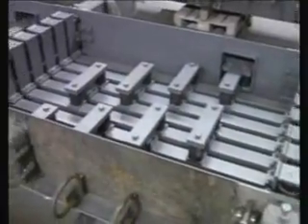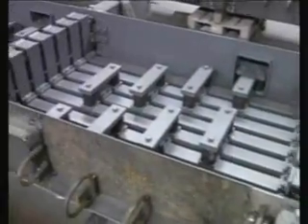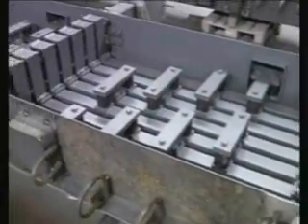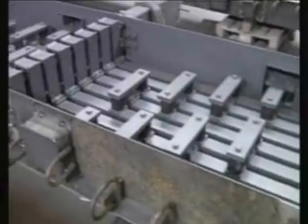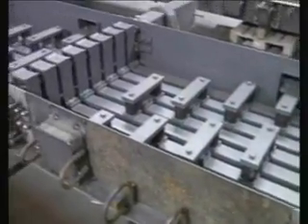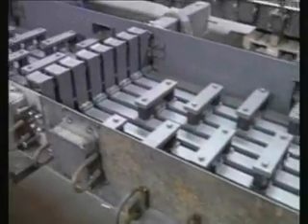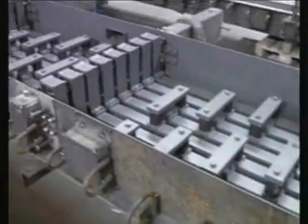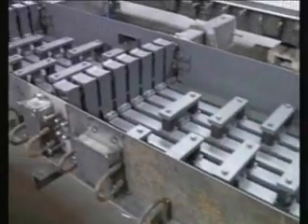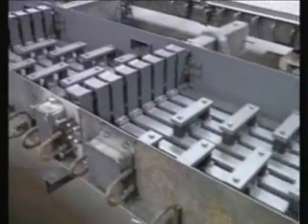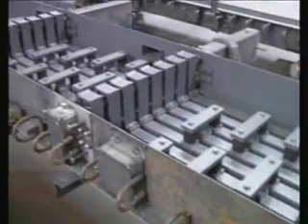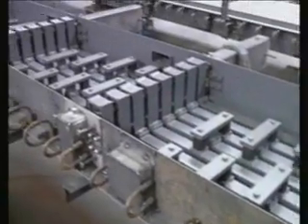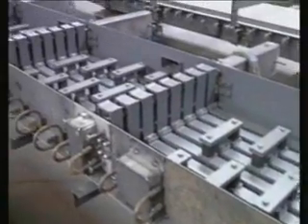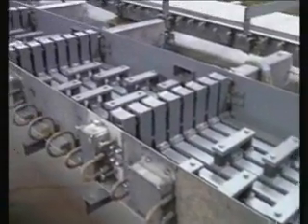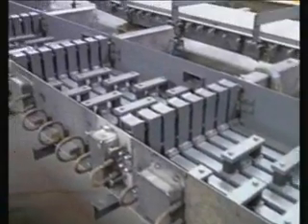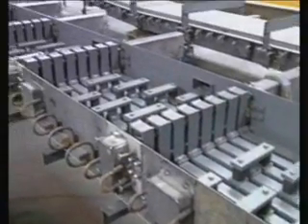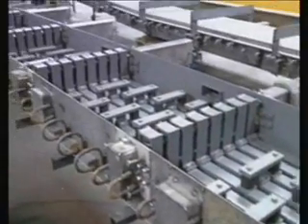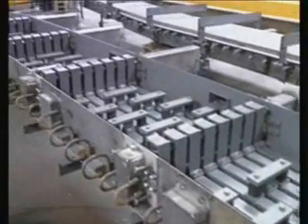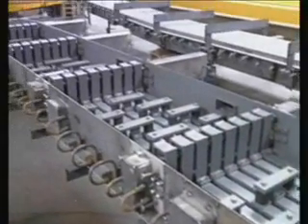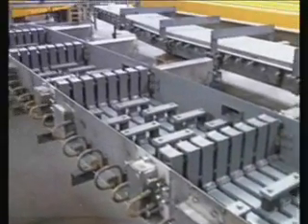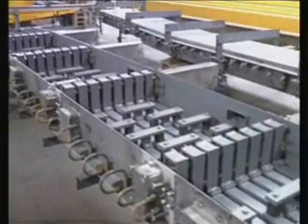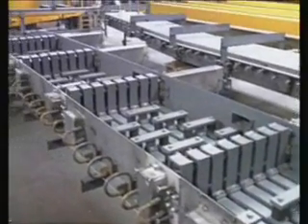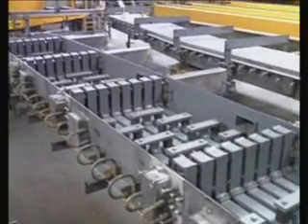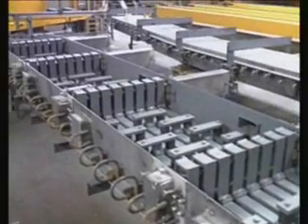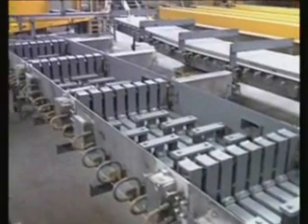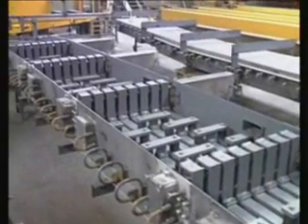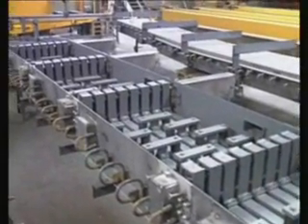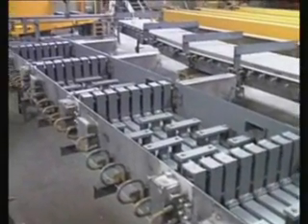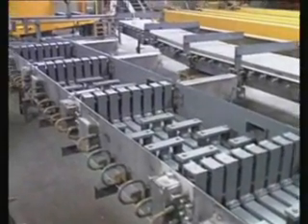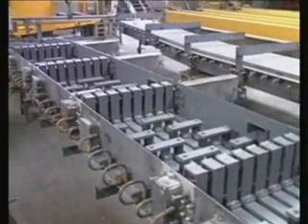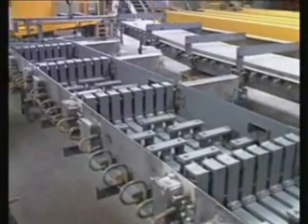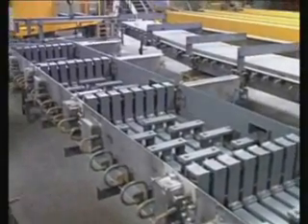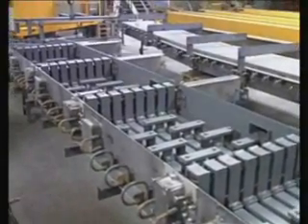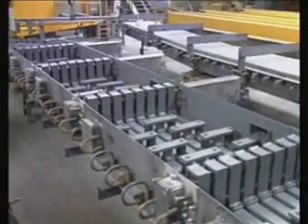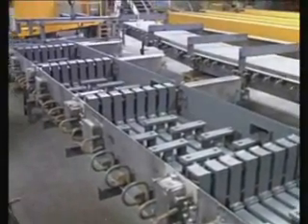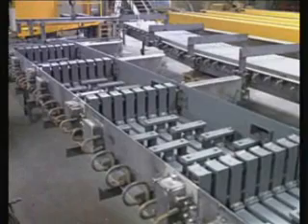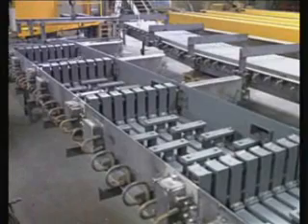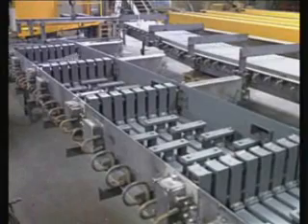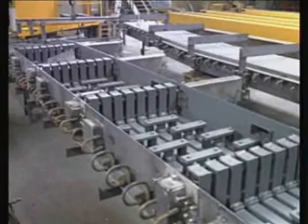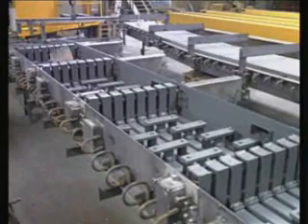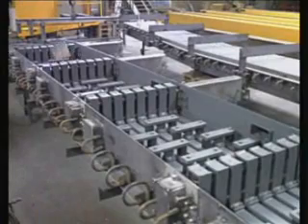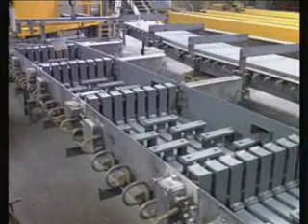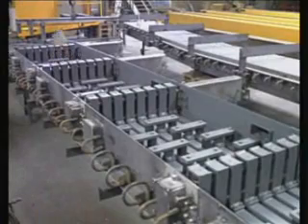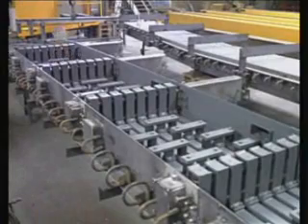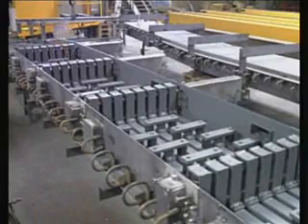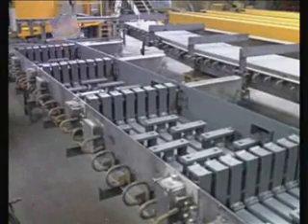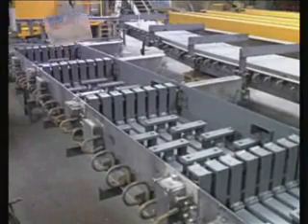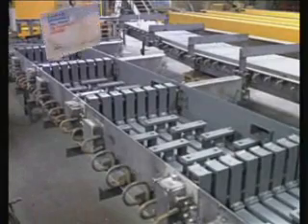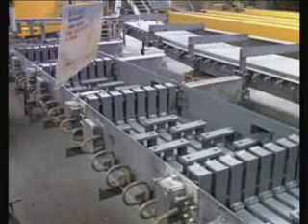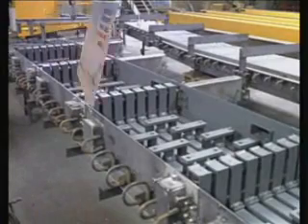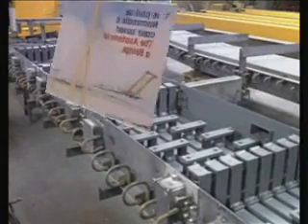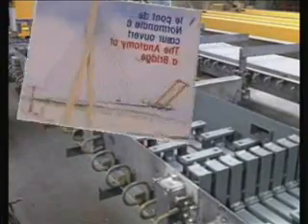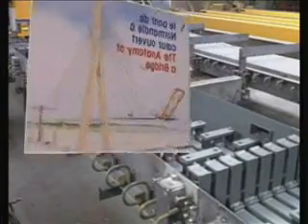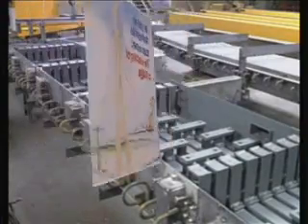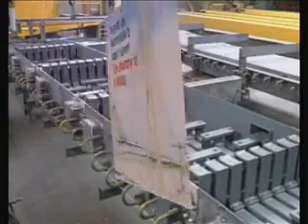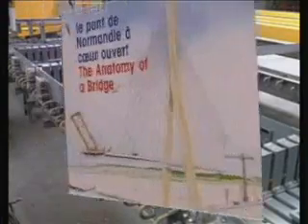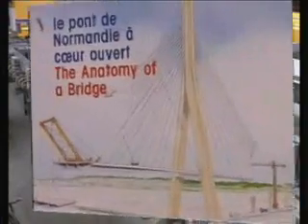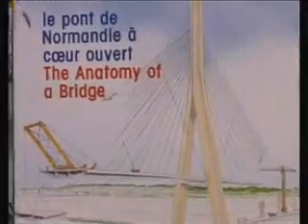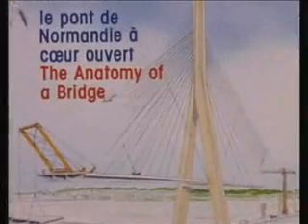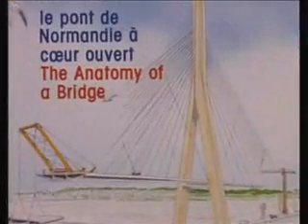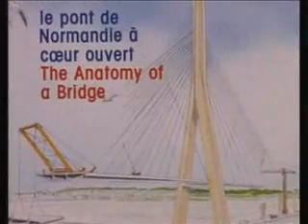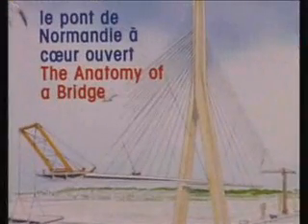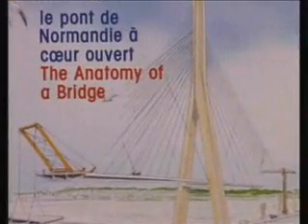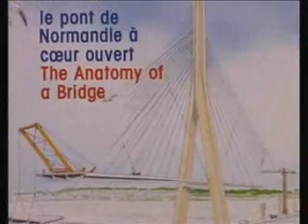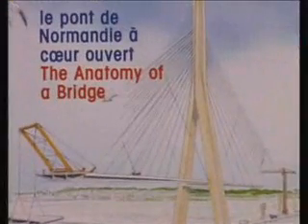This modular joint will be delivered to Enfleur, northwest of Paris, where the biggest cable-stay bridge in the world, the Pont de Normandie, is being built.